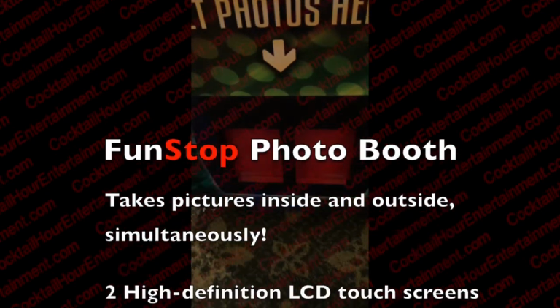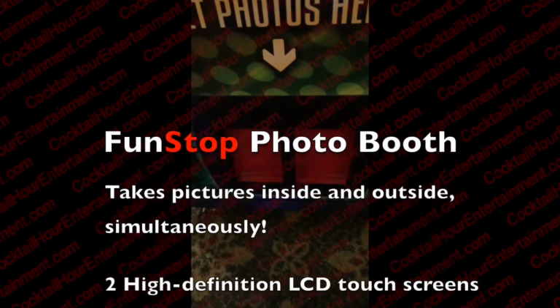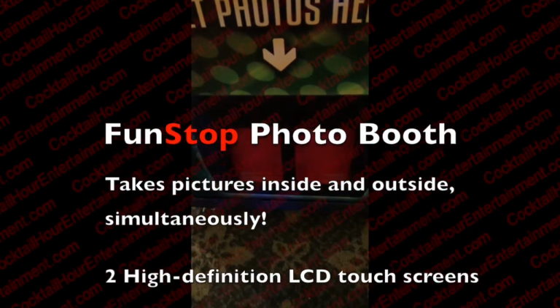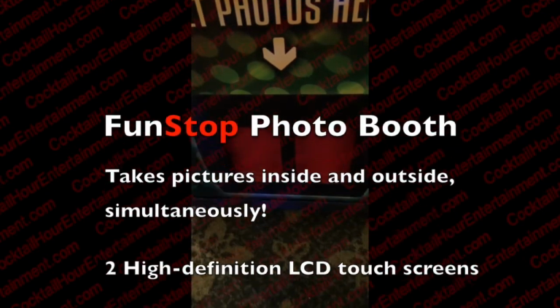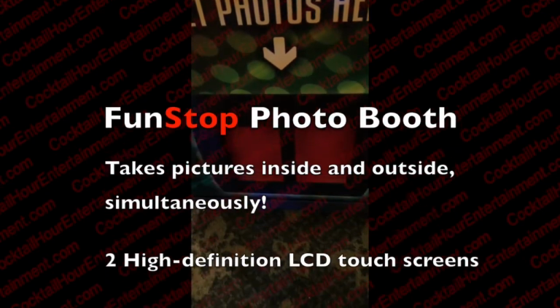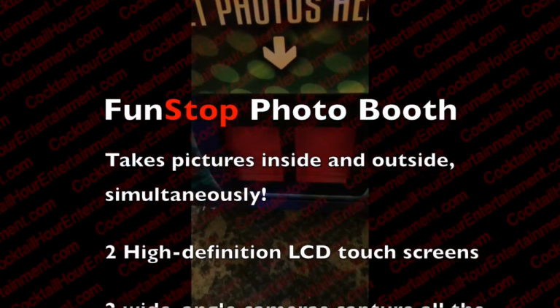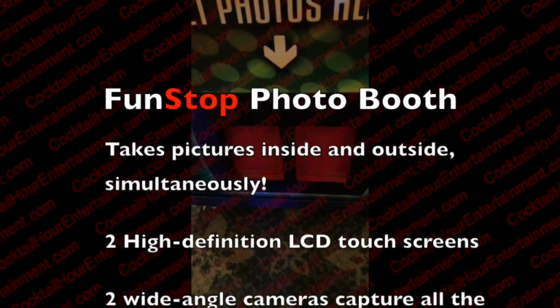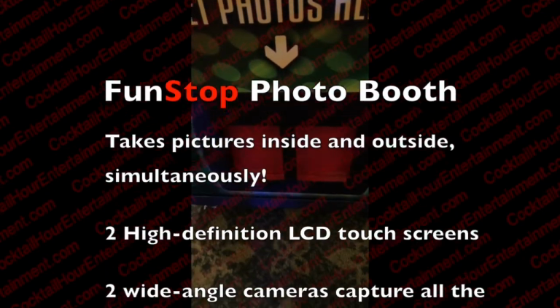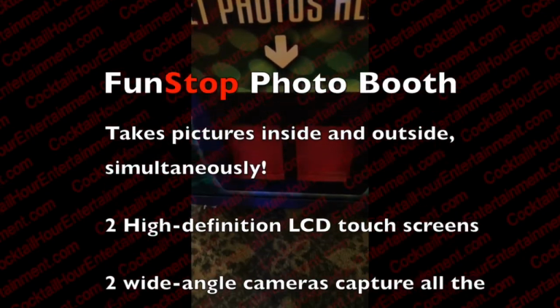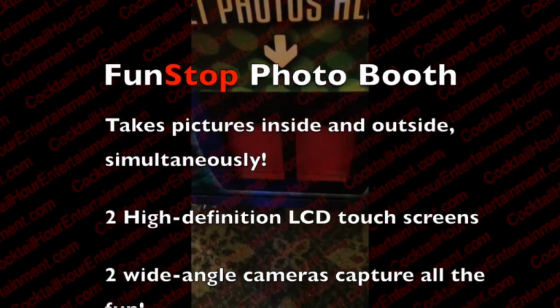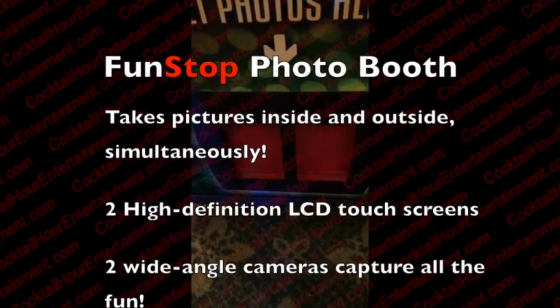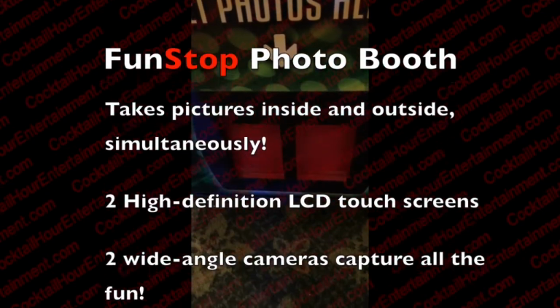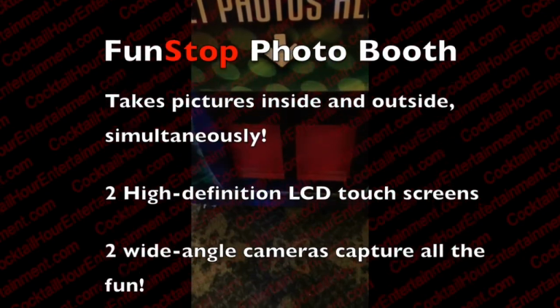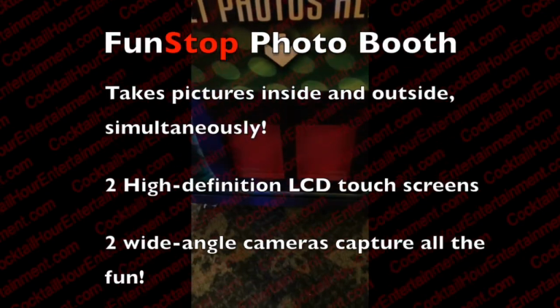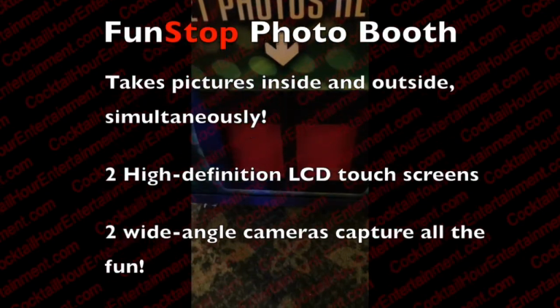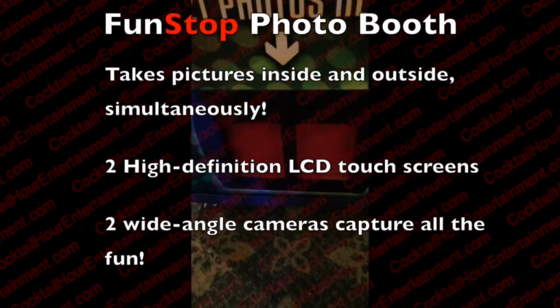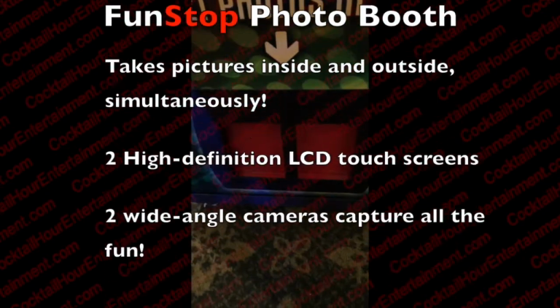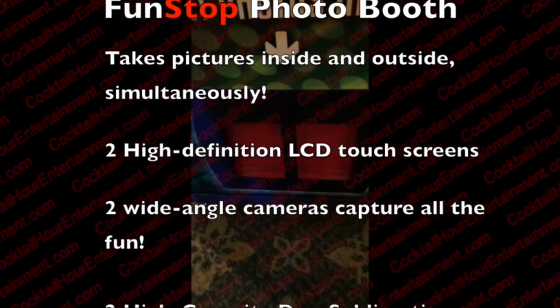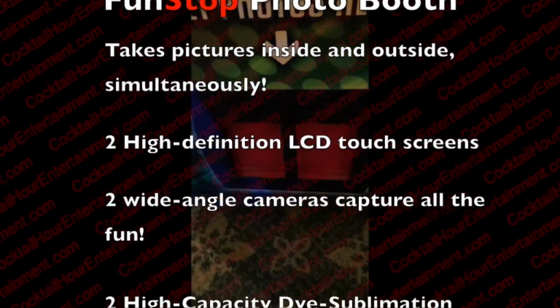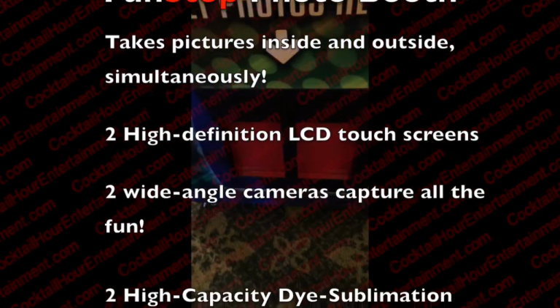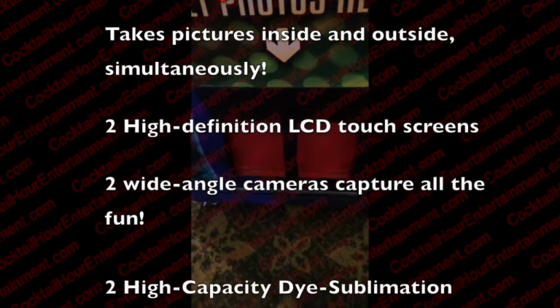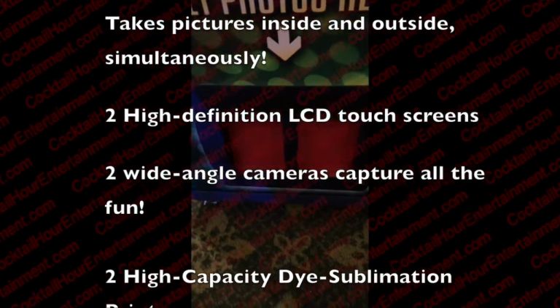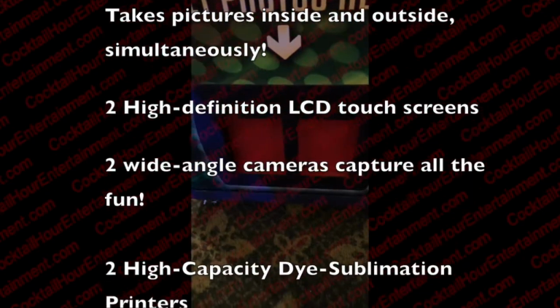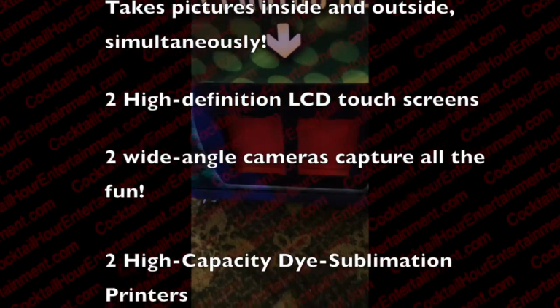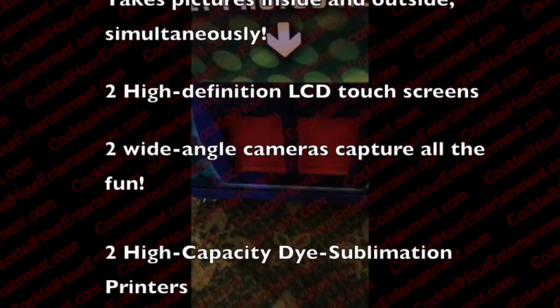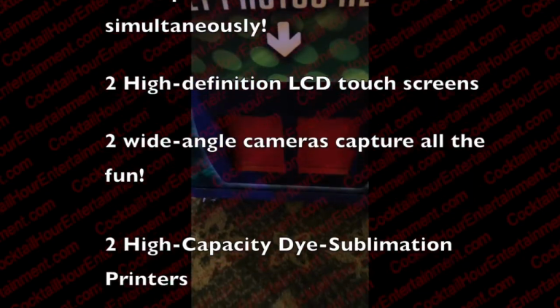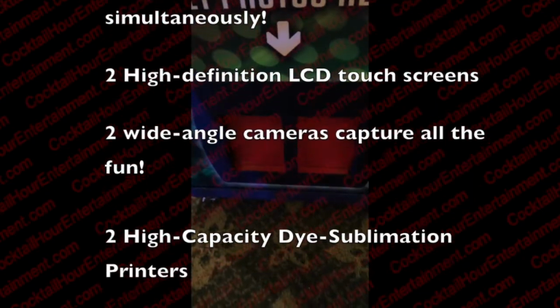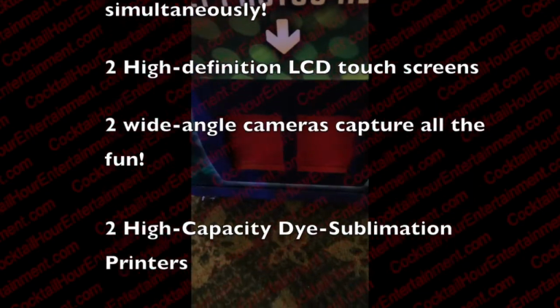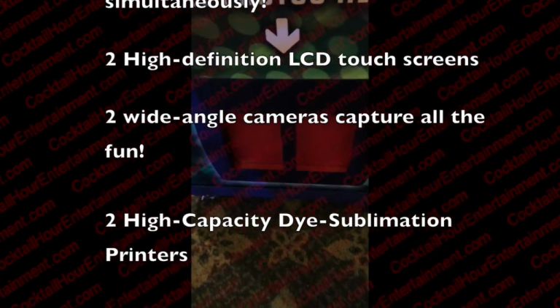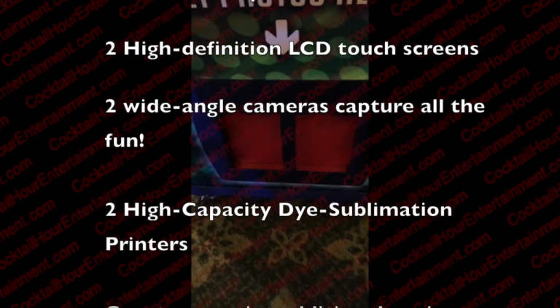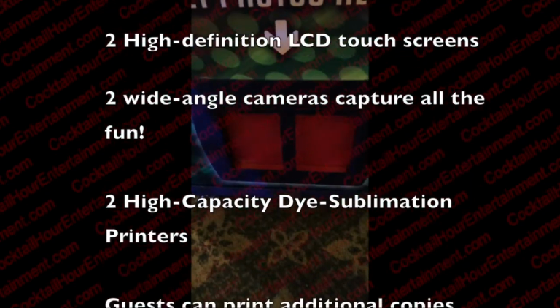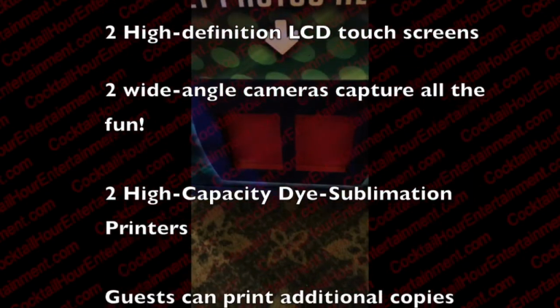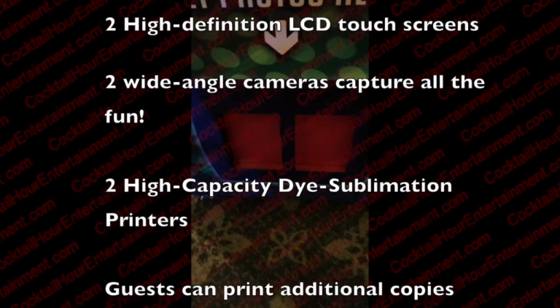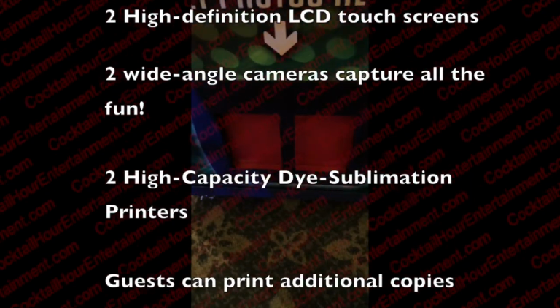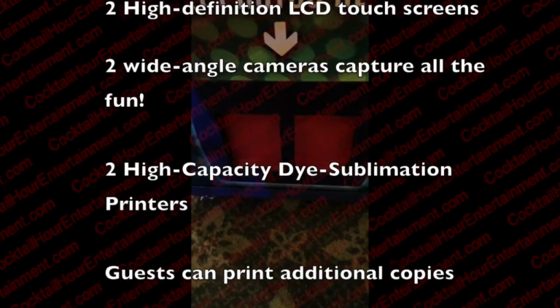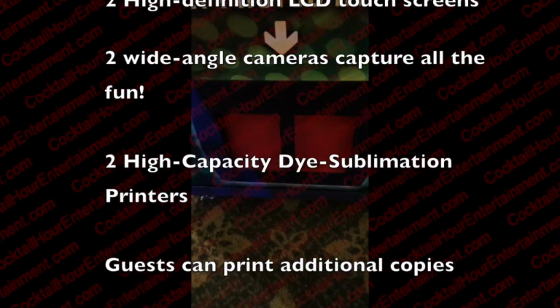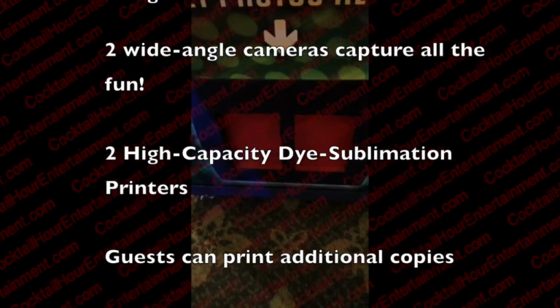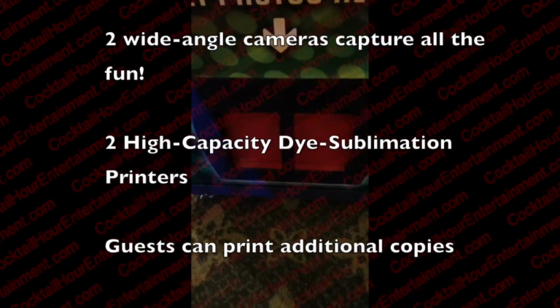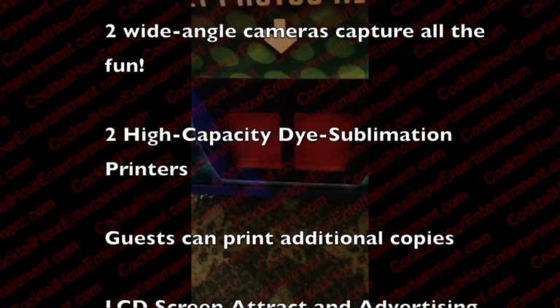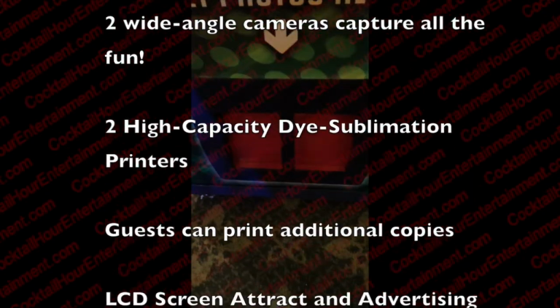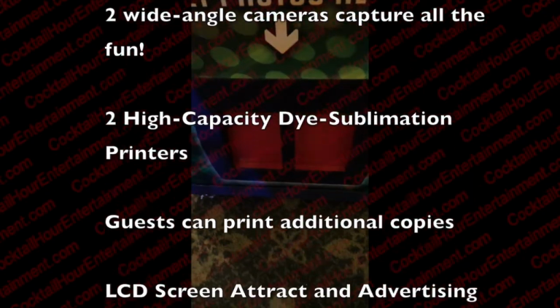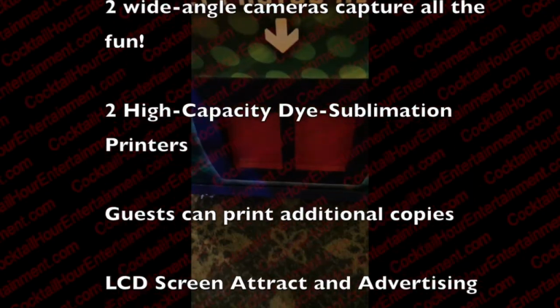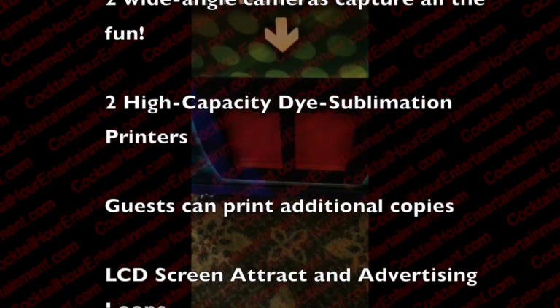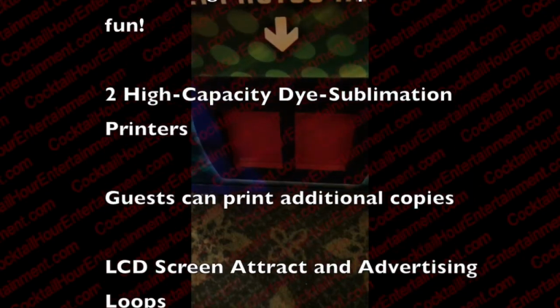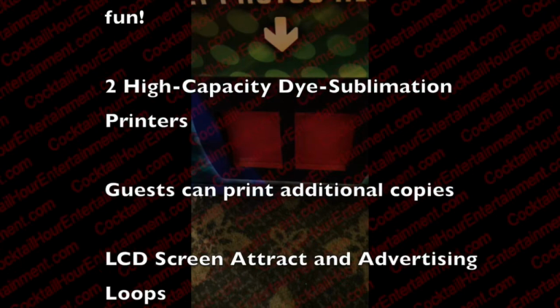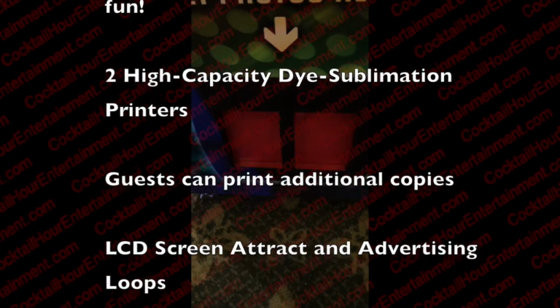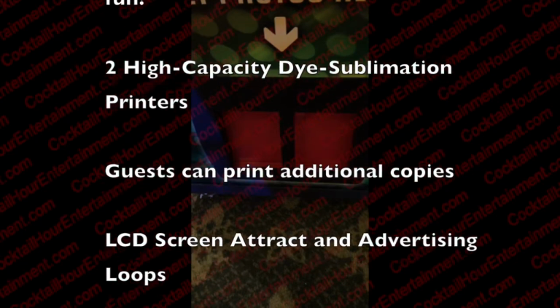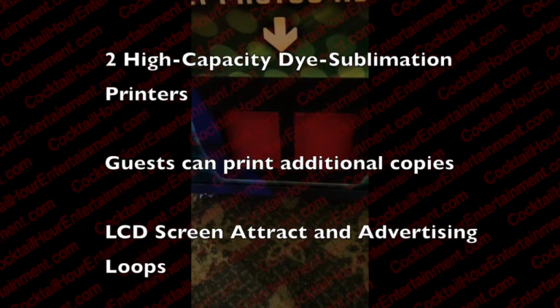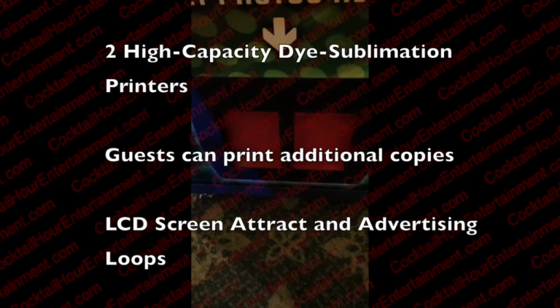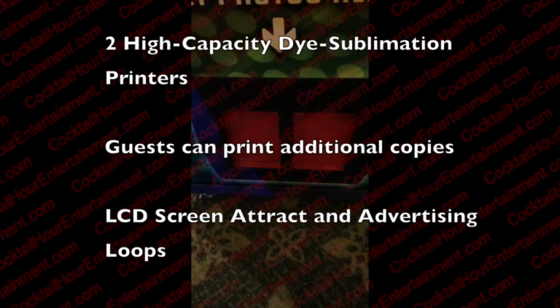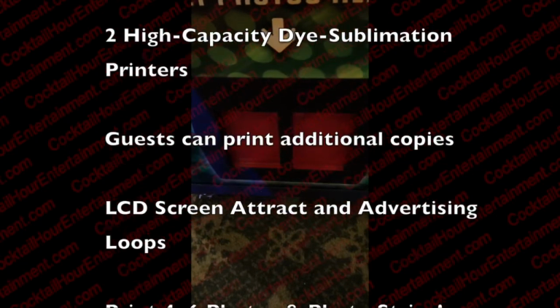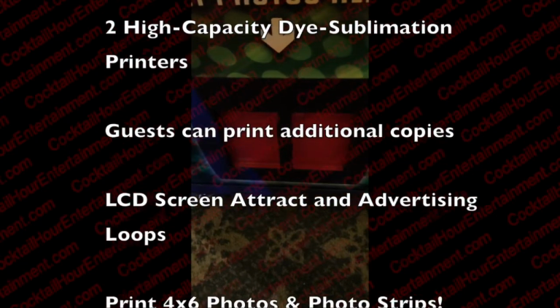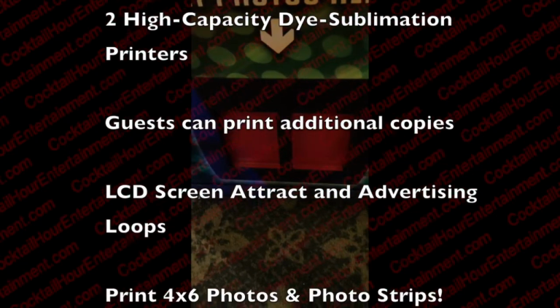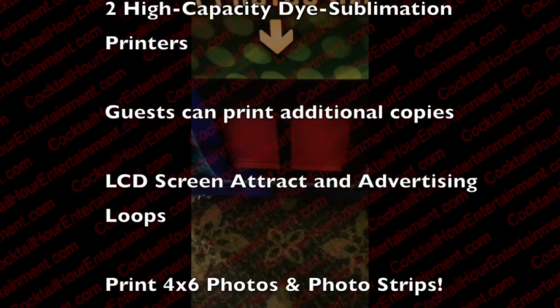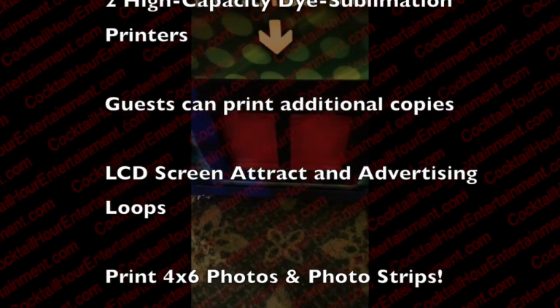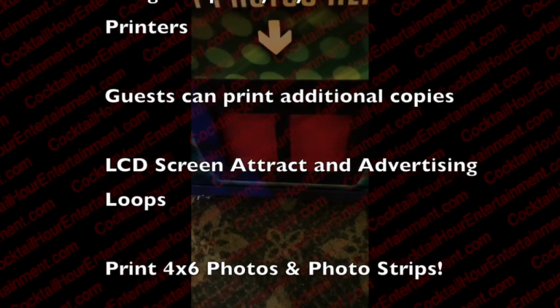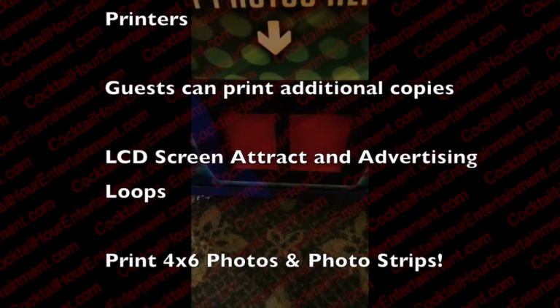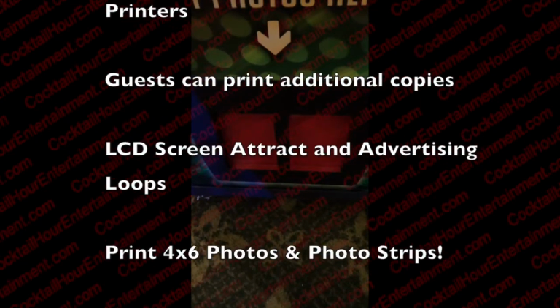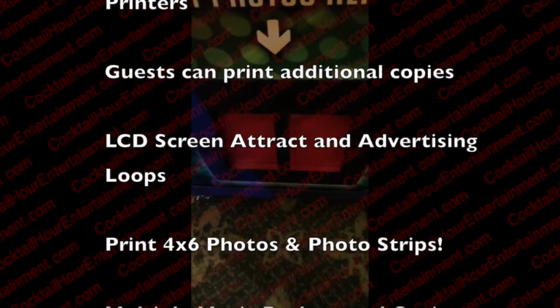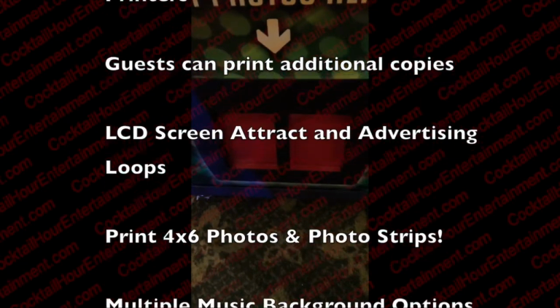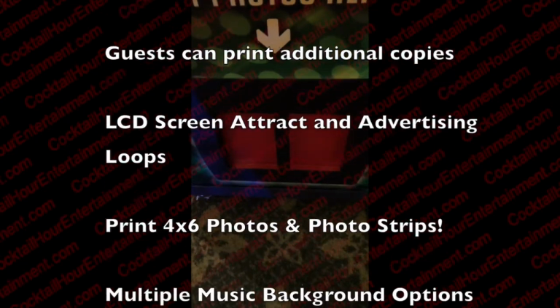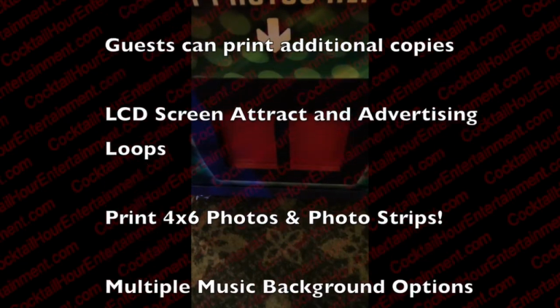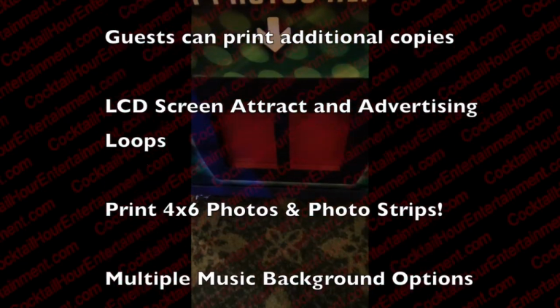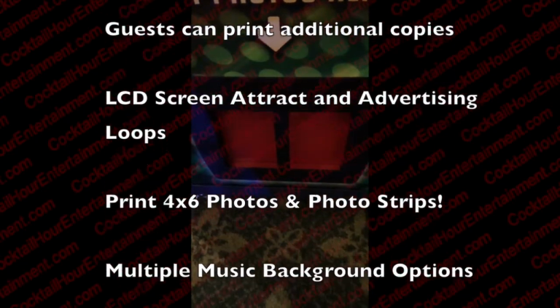Your photos are almost ready. Your photos are now ready.